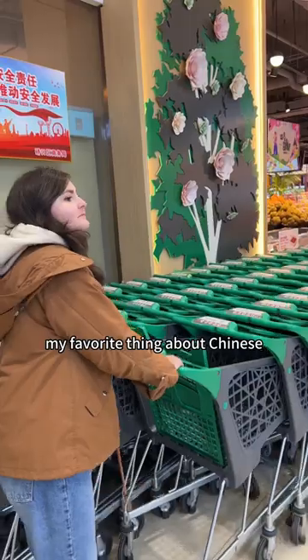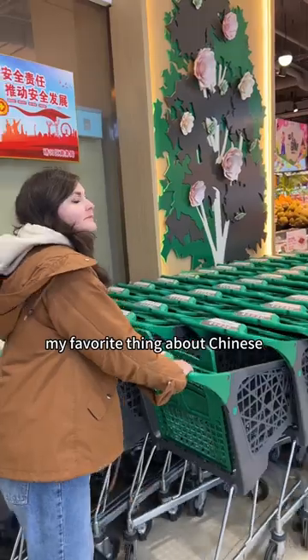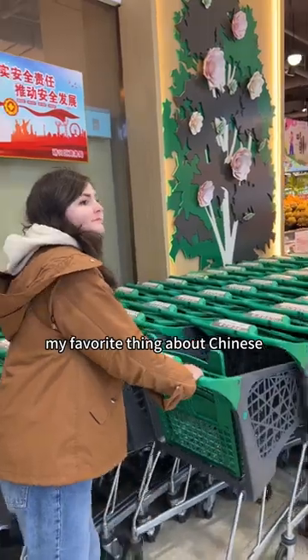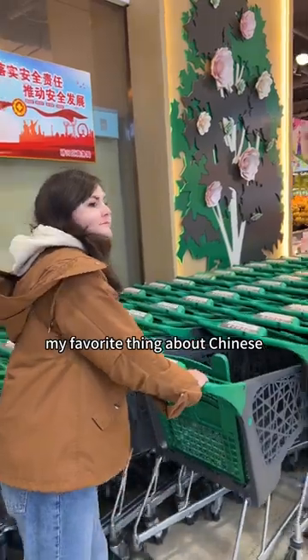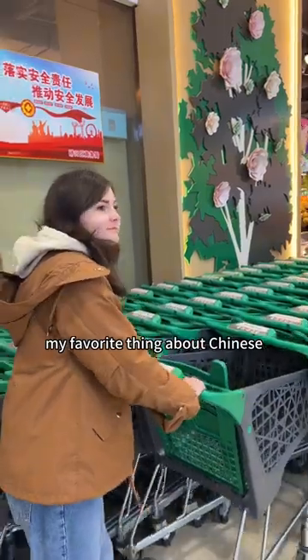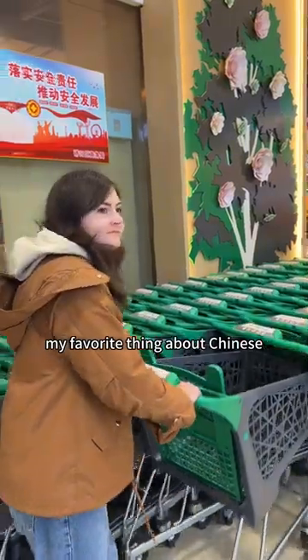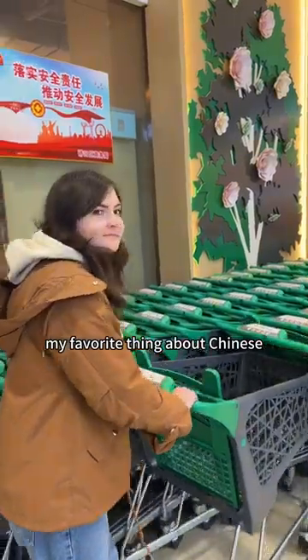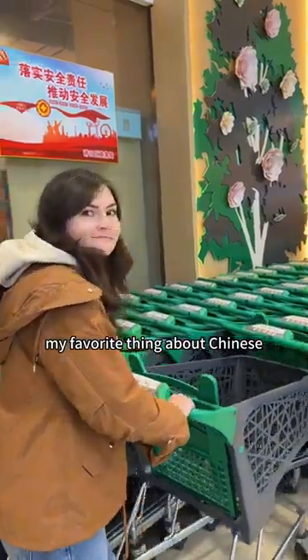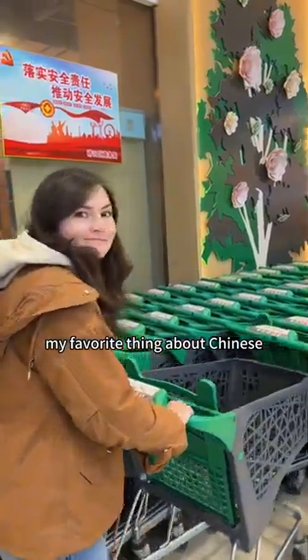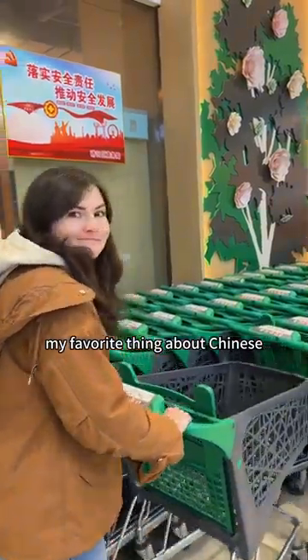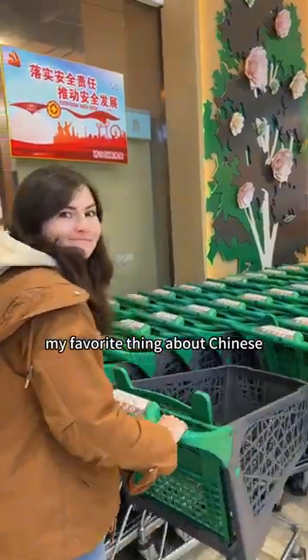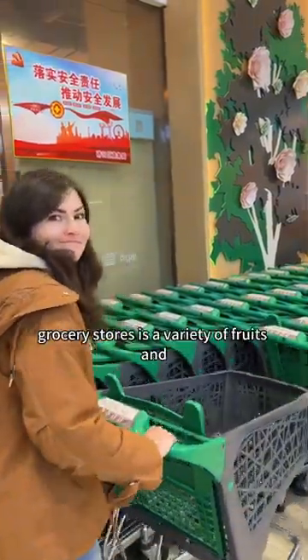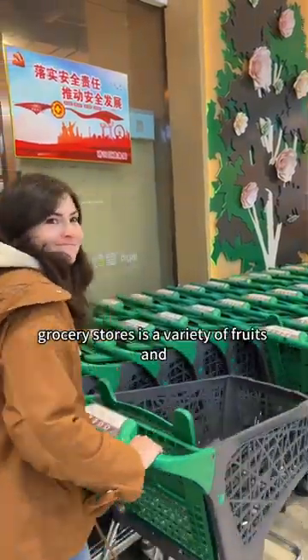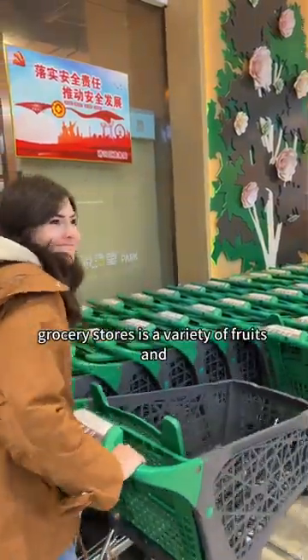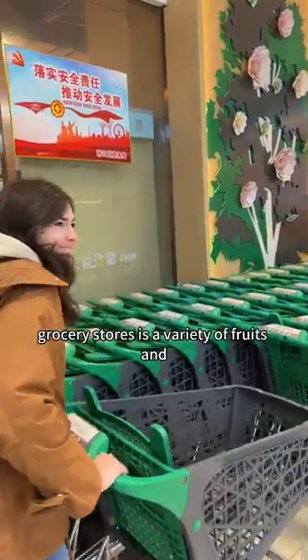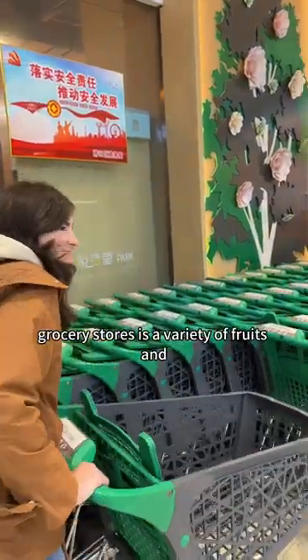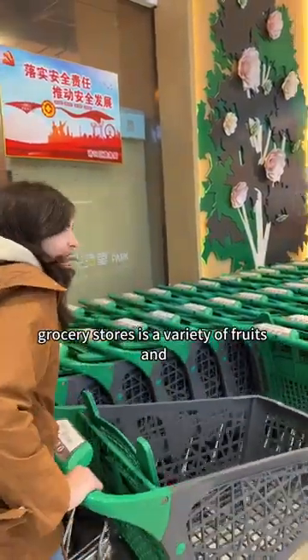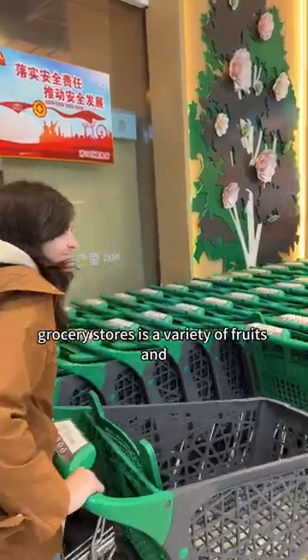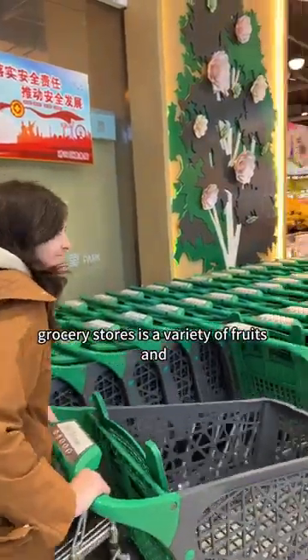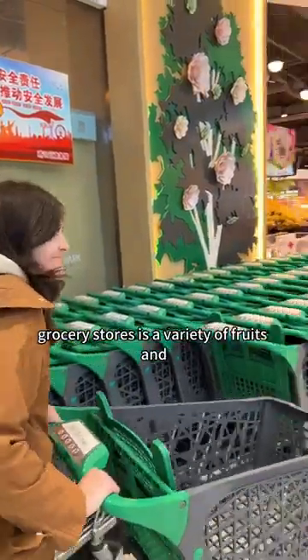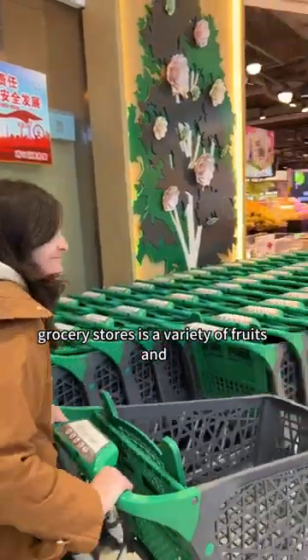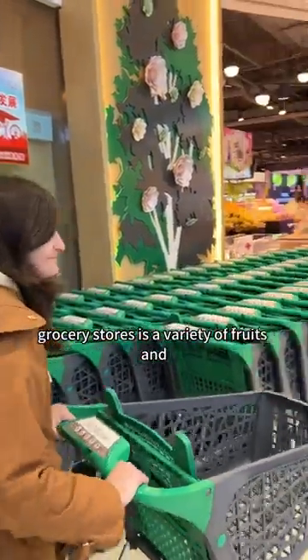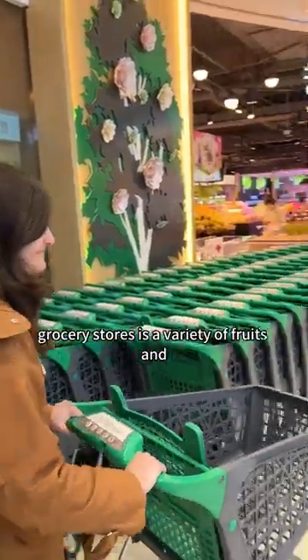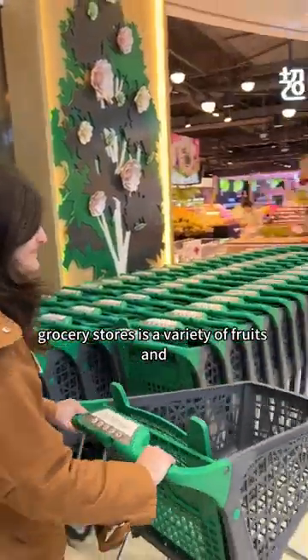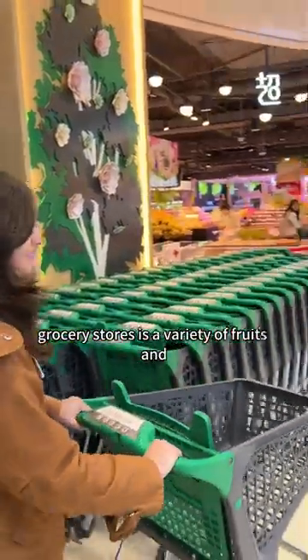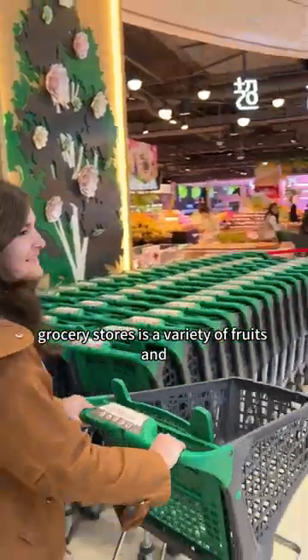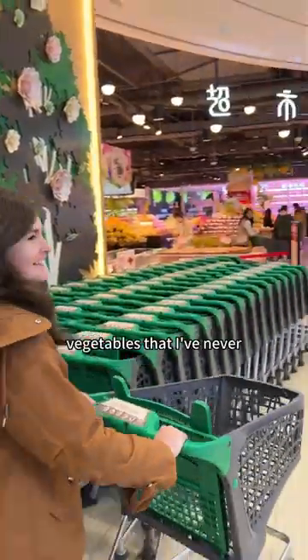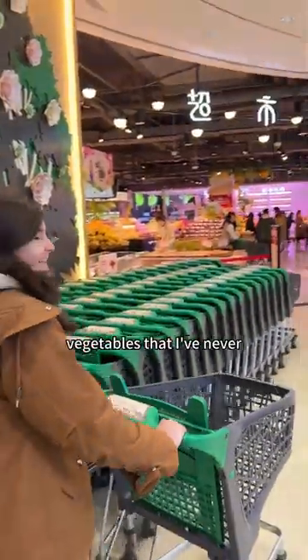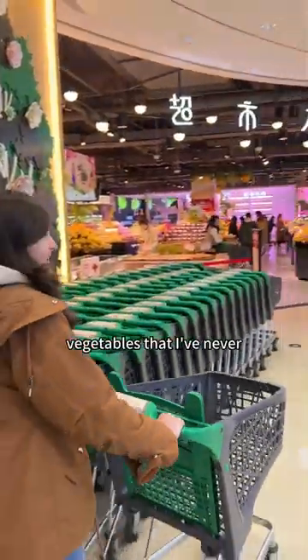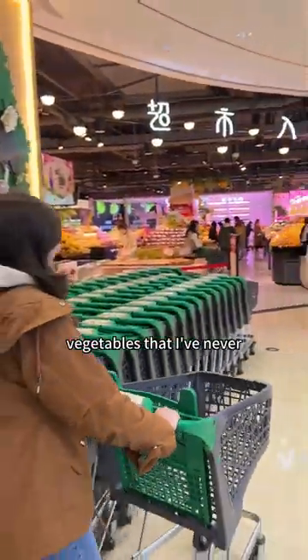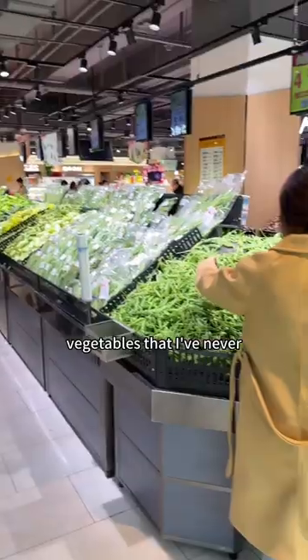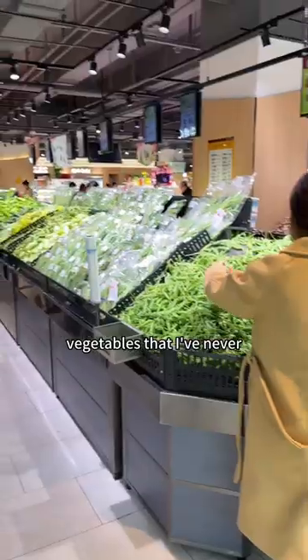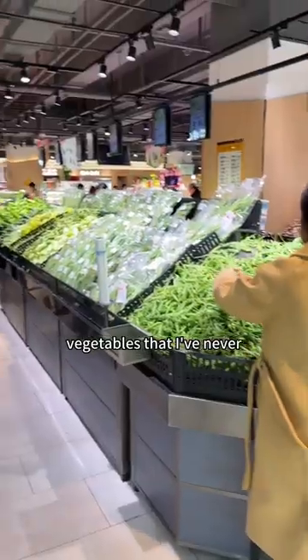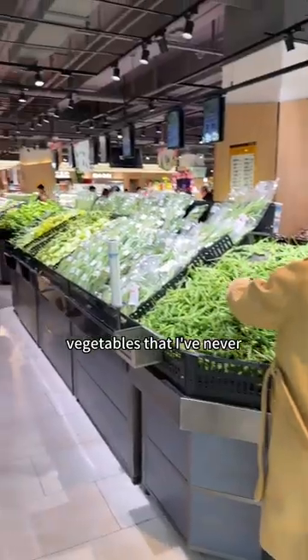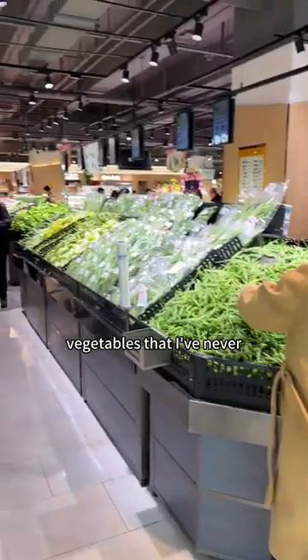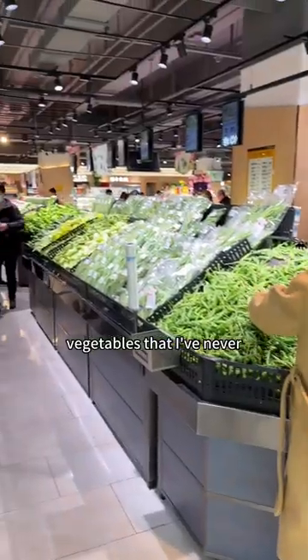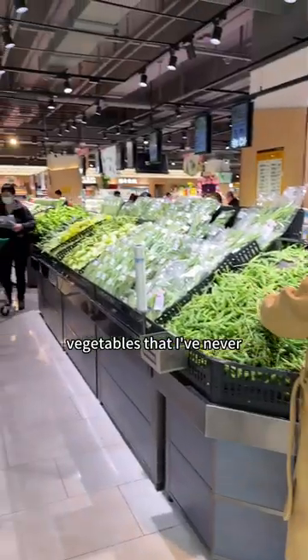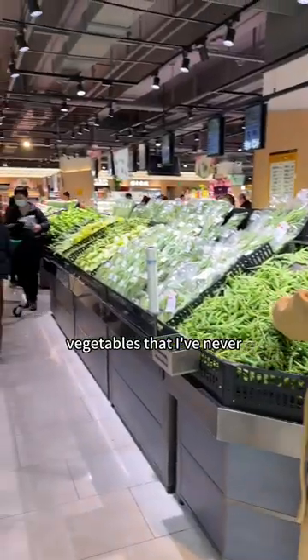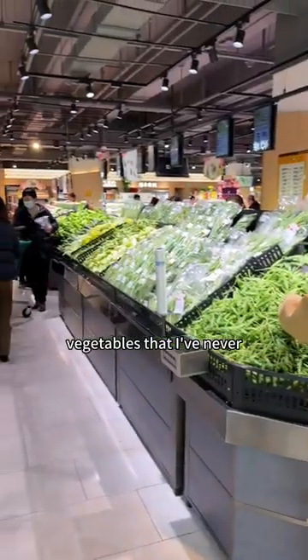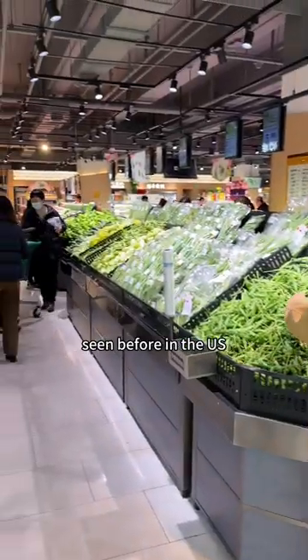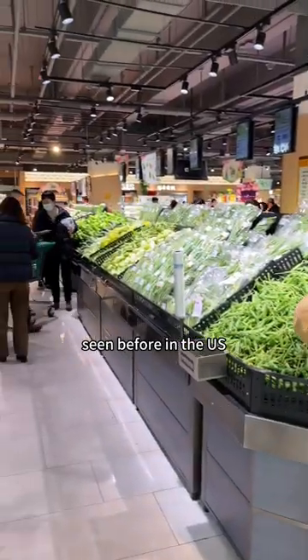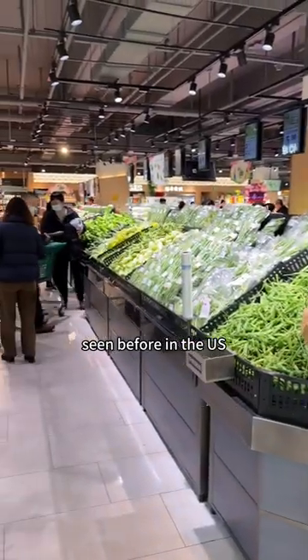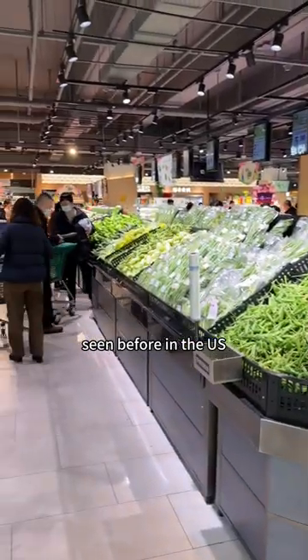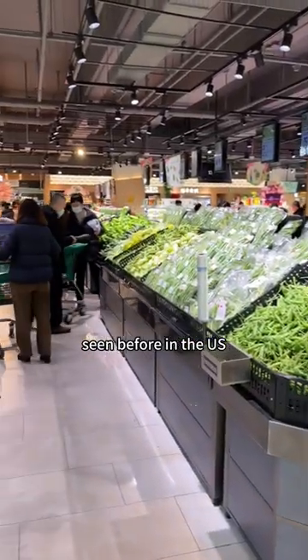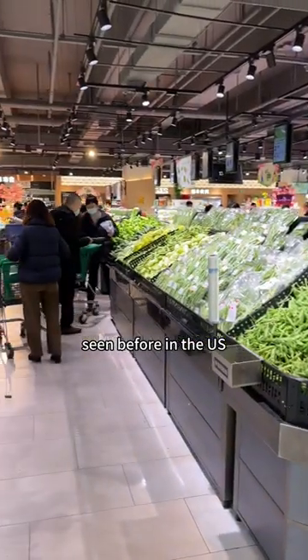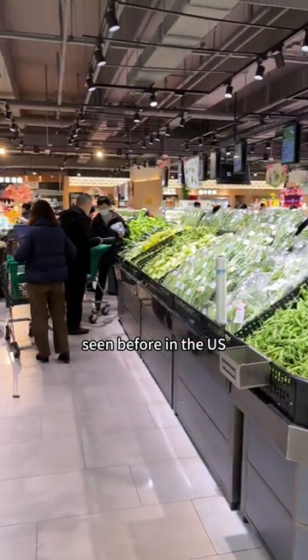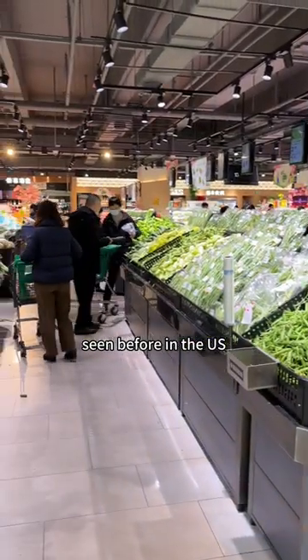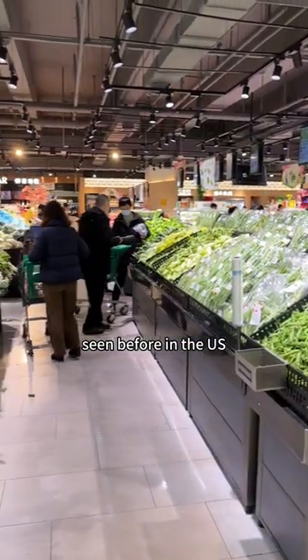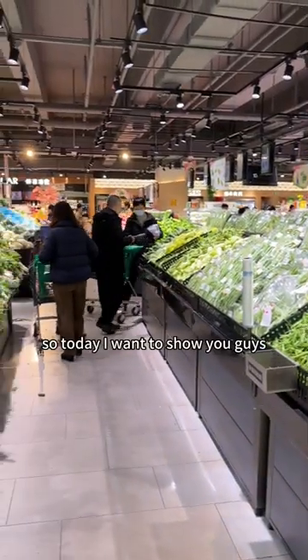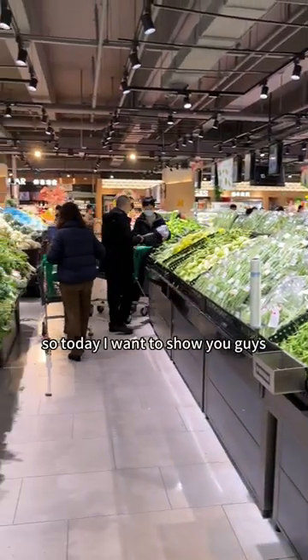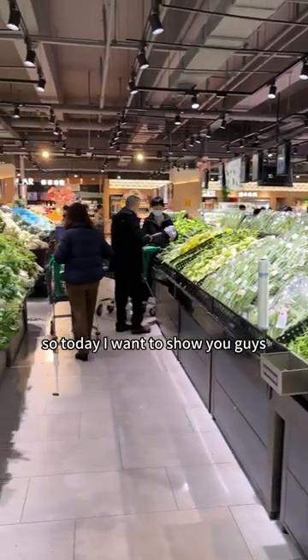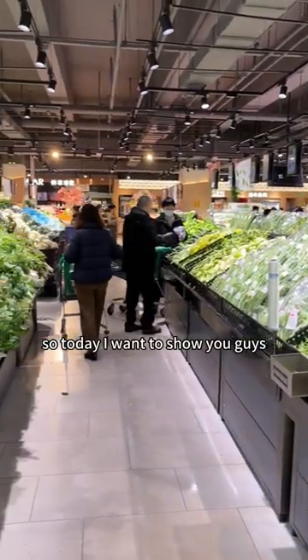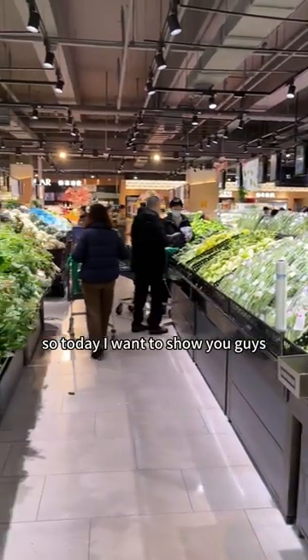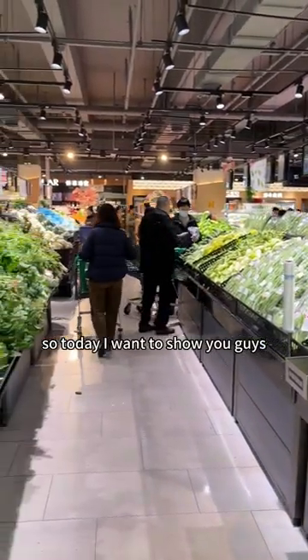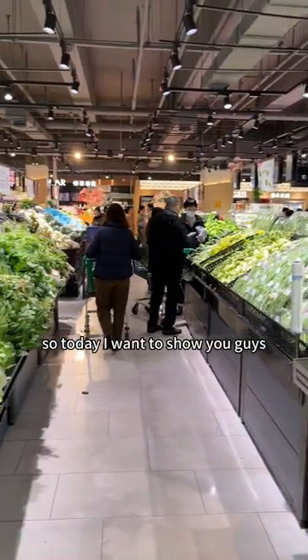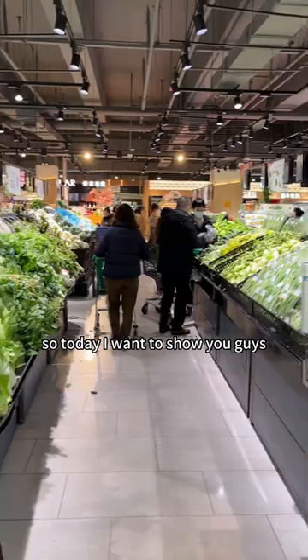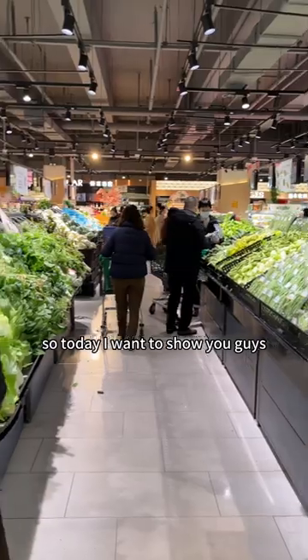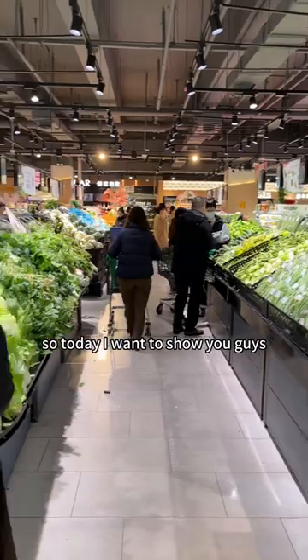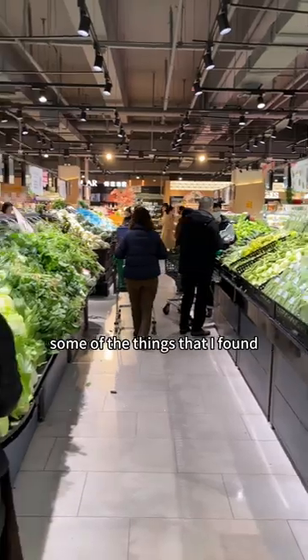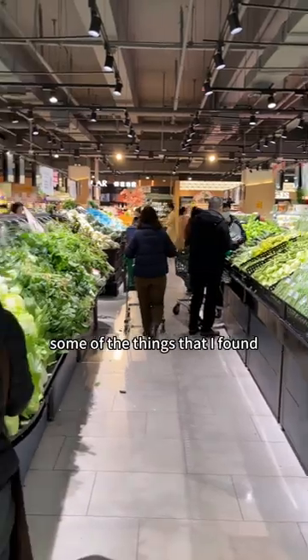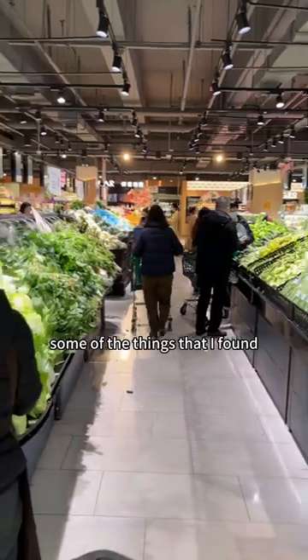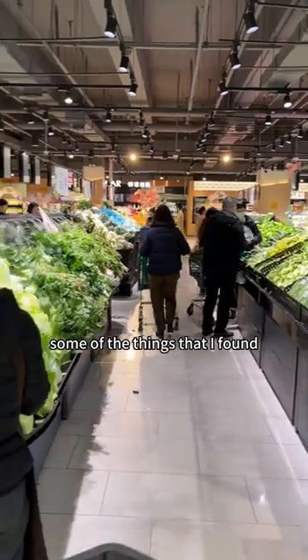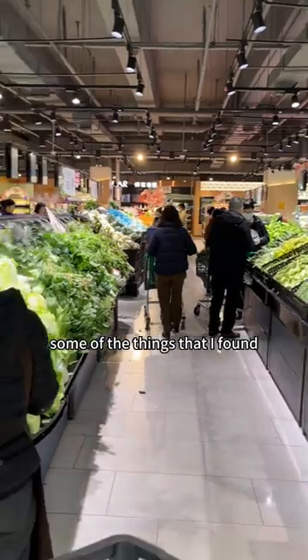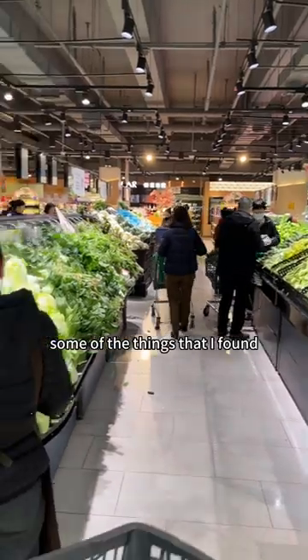My favorite thing about Chinese grocery stores is the variety of fruits and vegetables that I've never seen before in the U.S. So today I want to show you guys some of the things that I found.